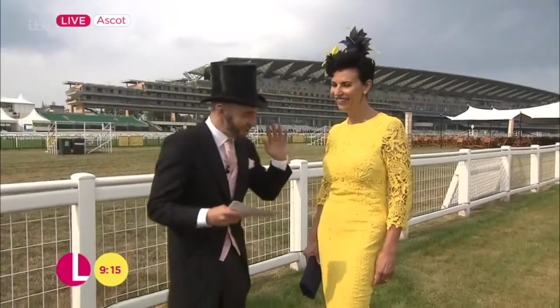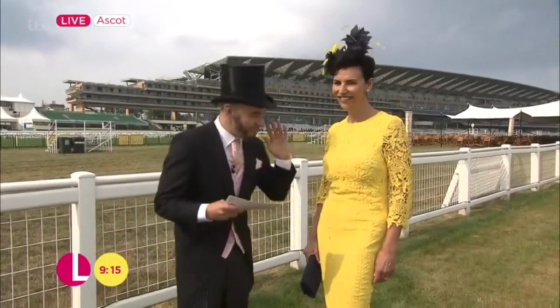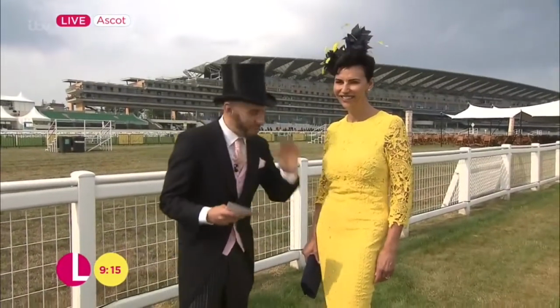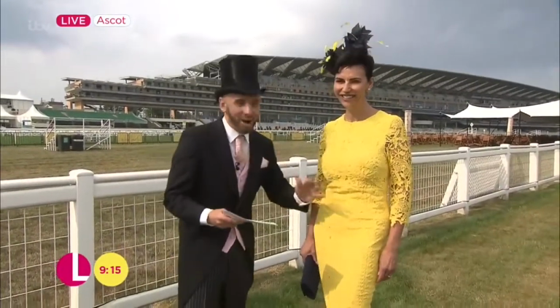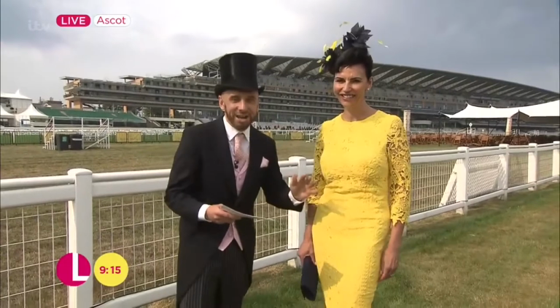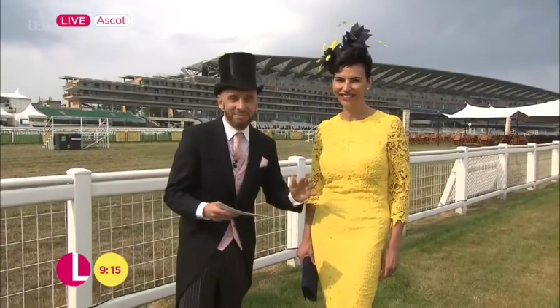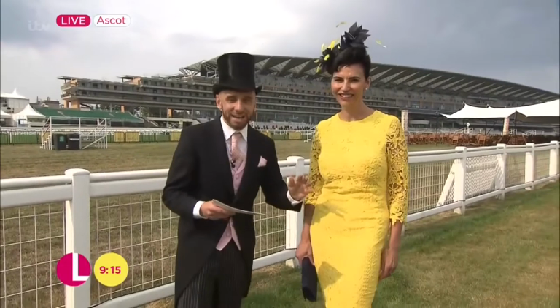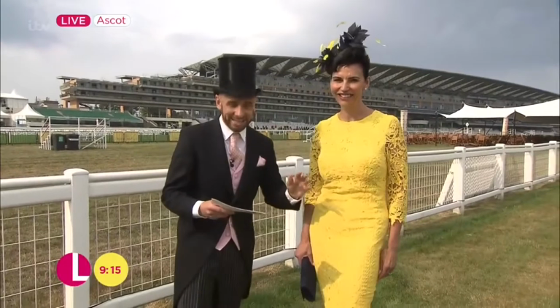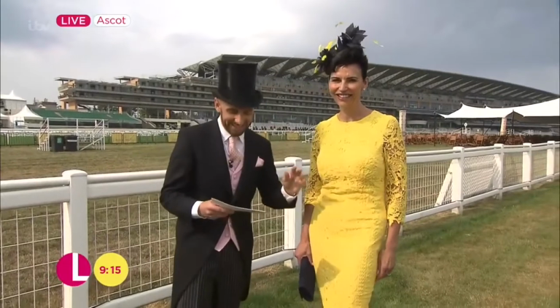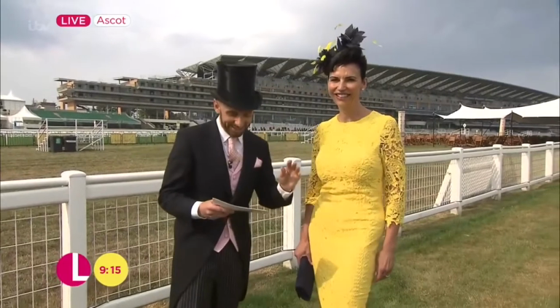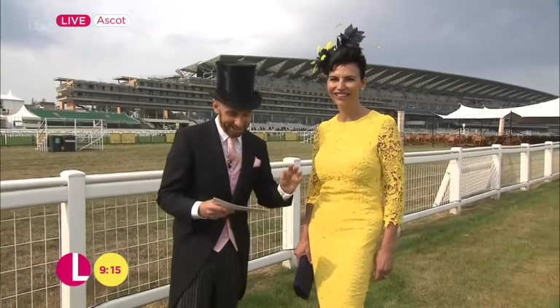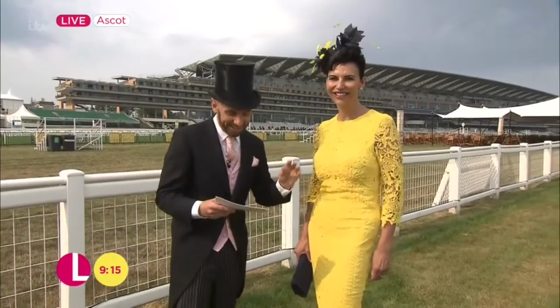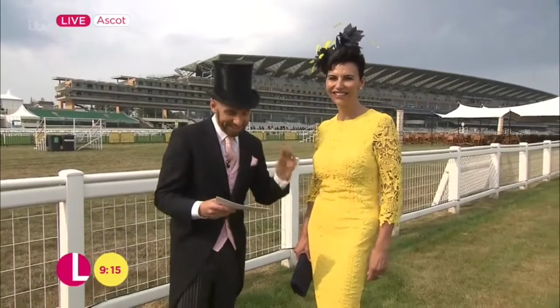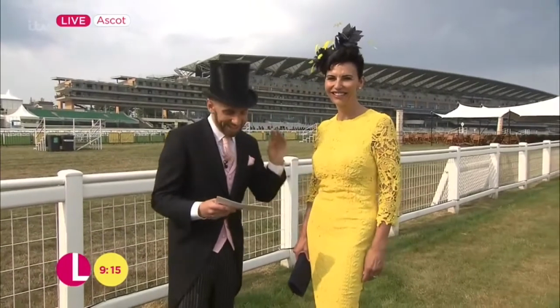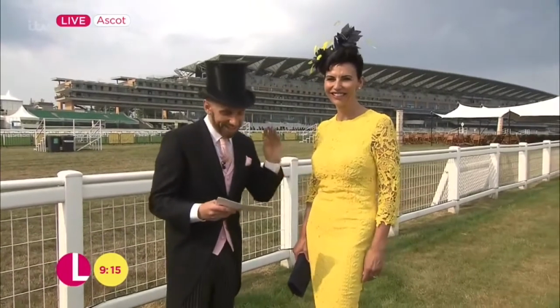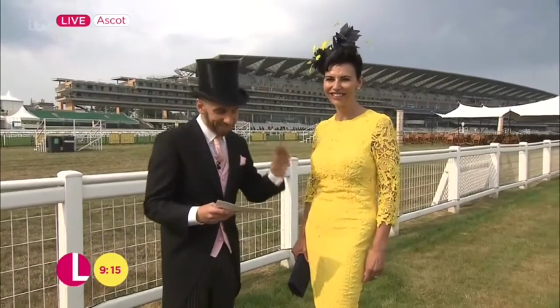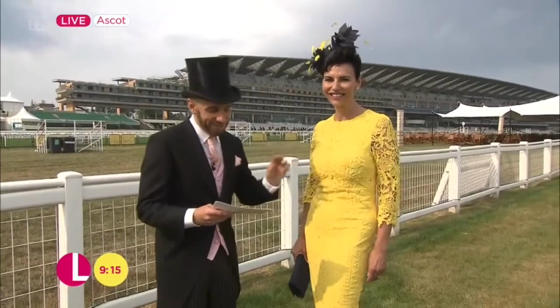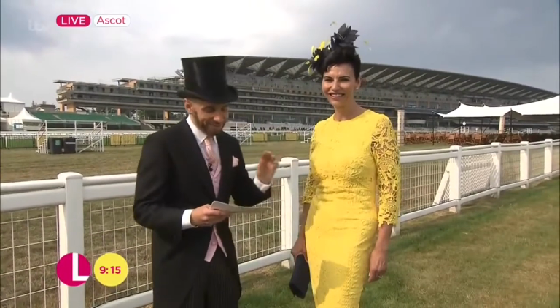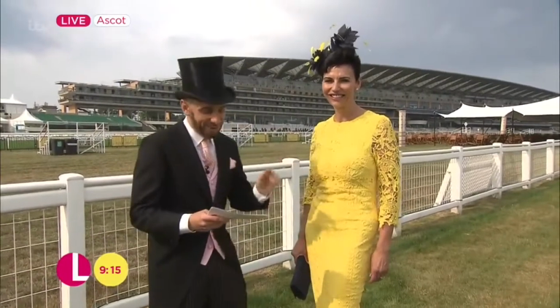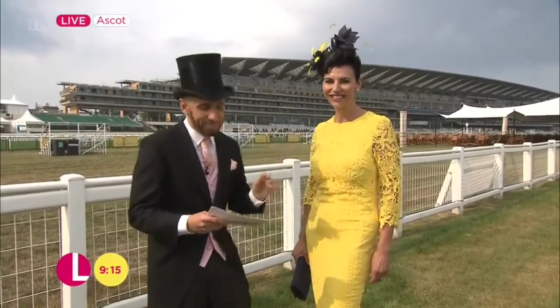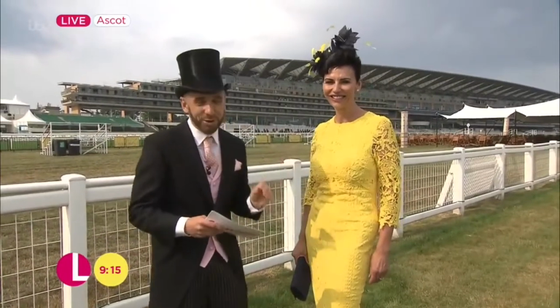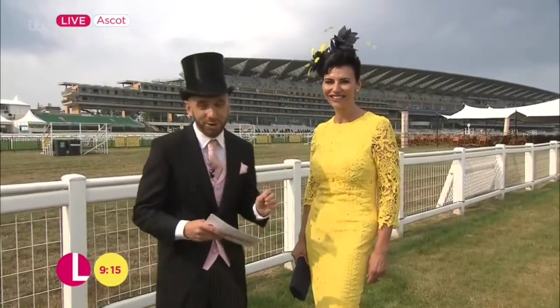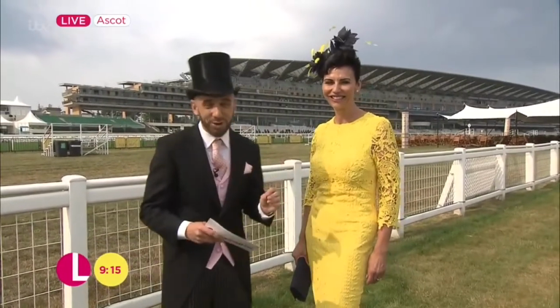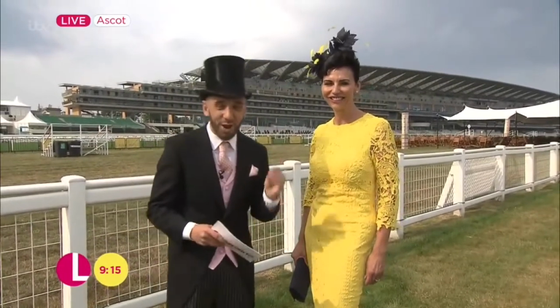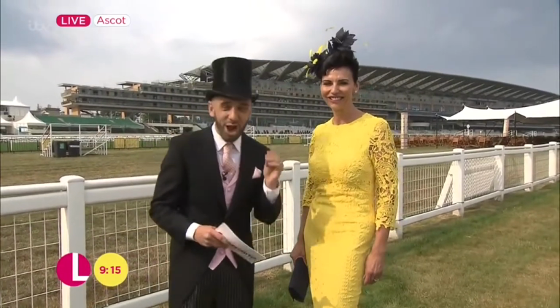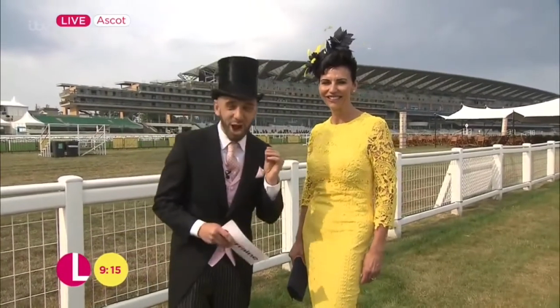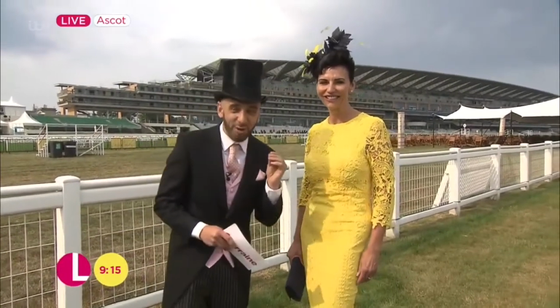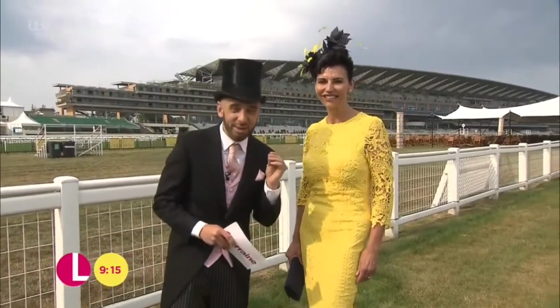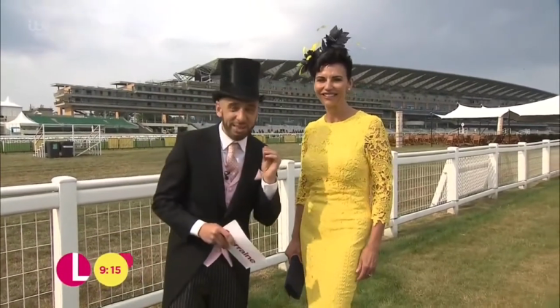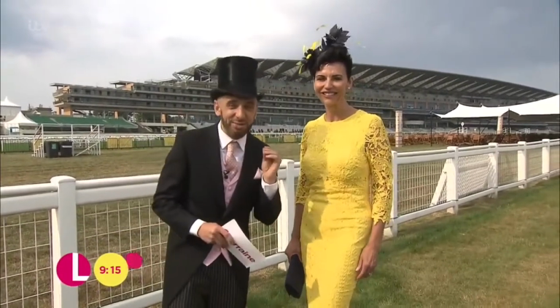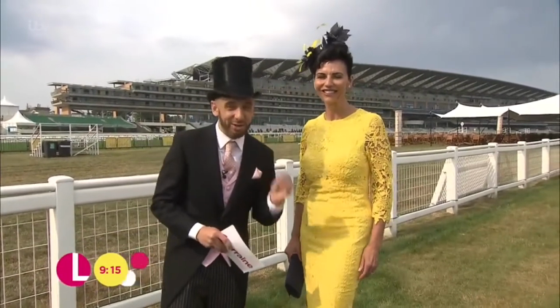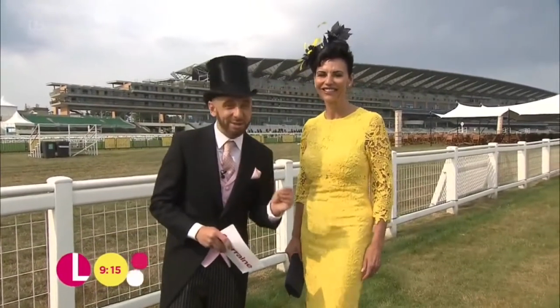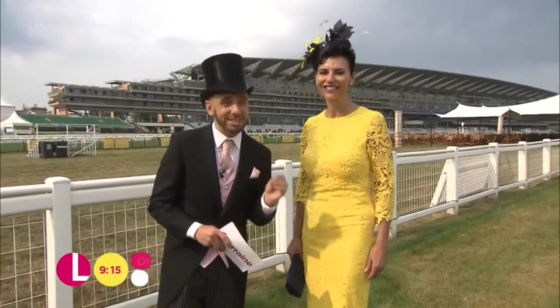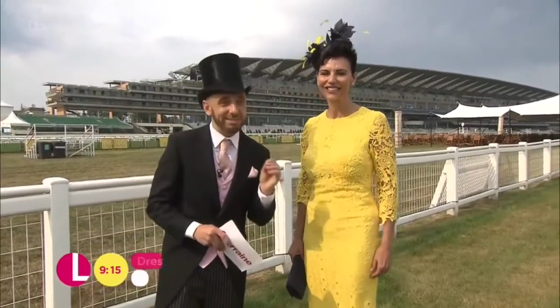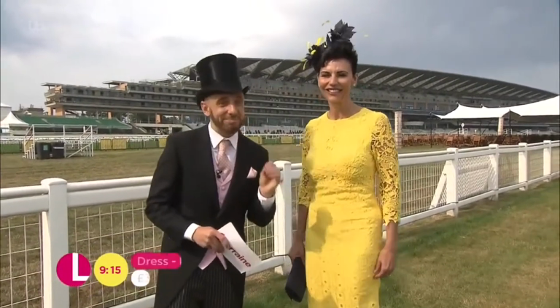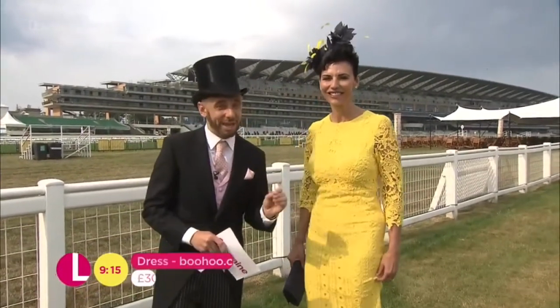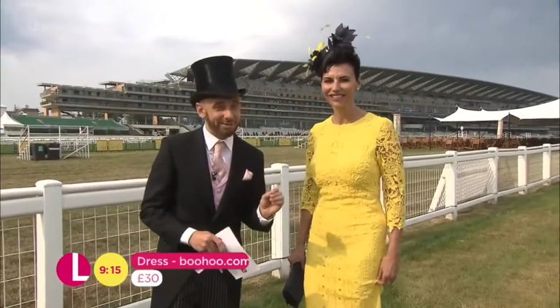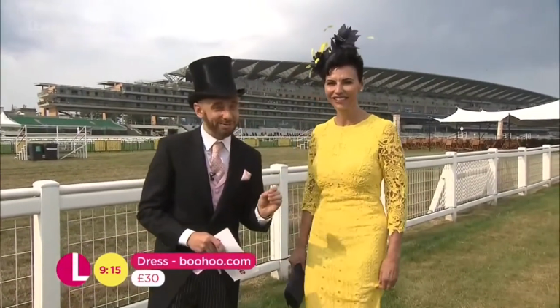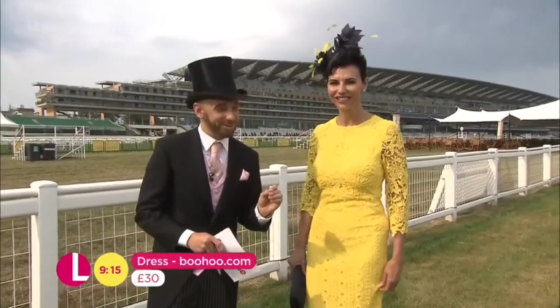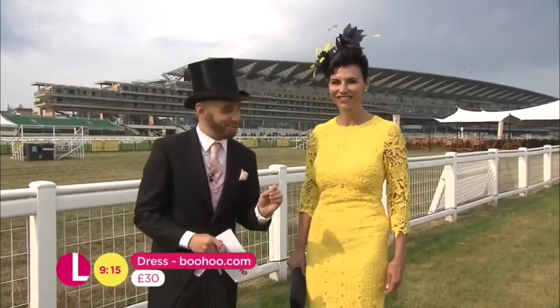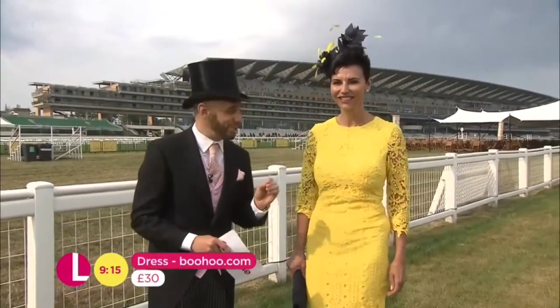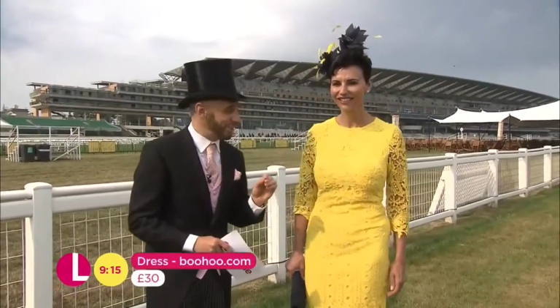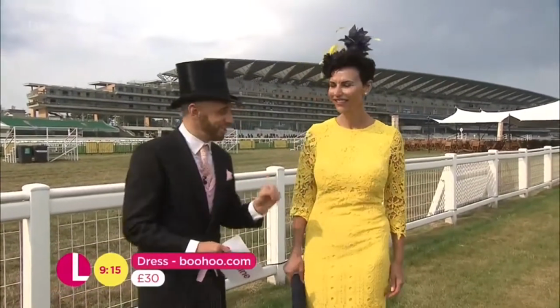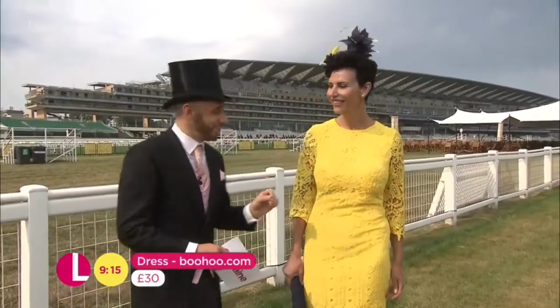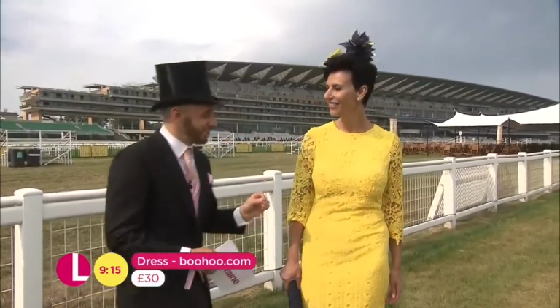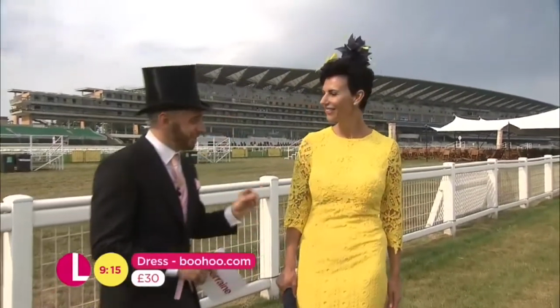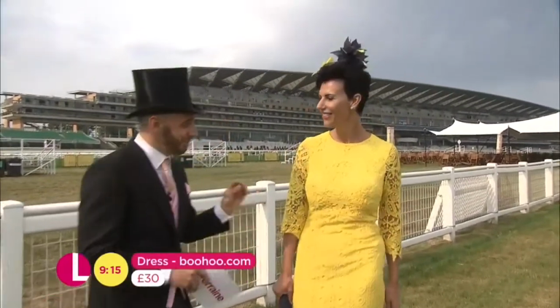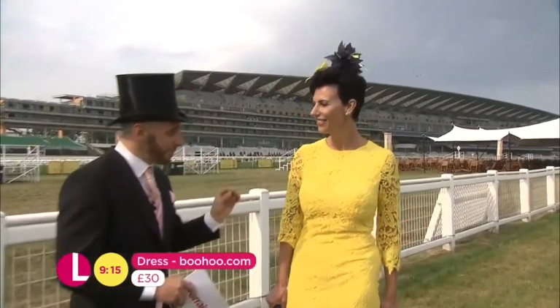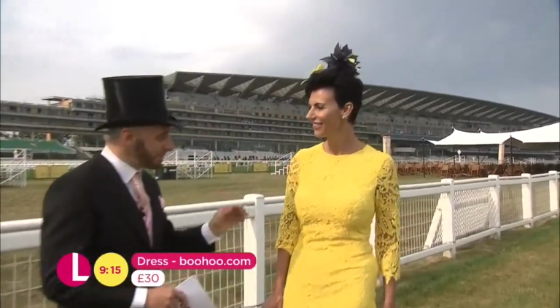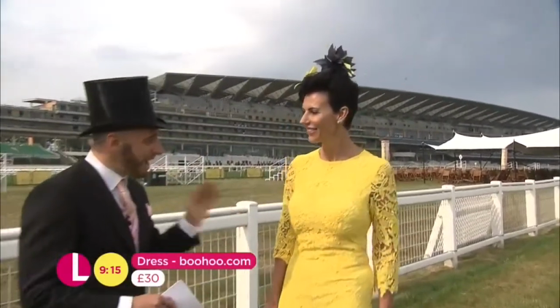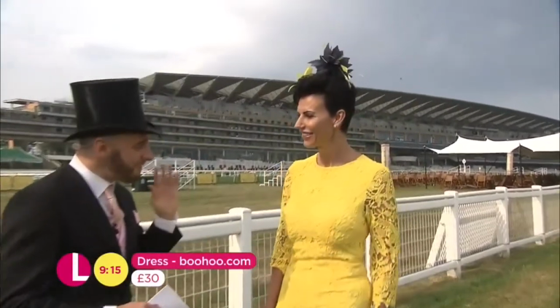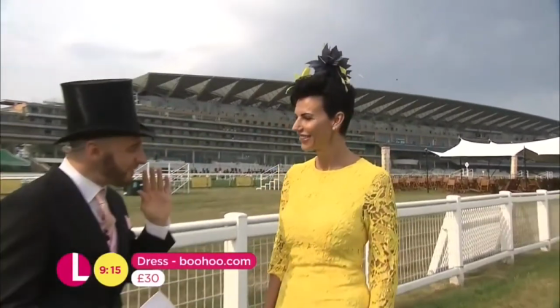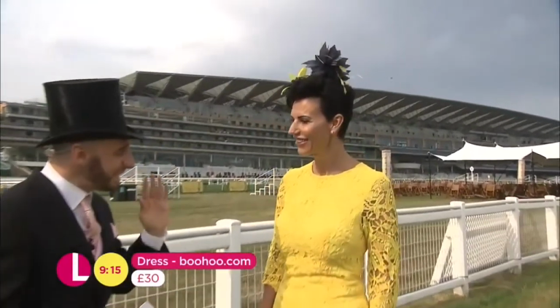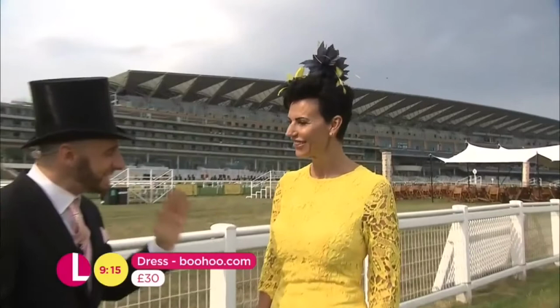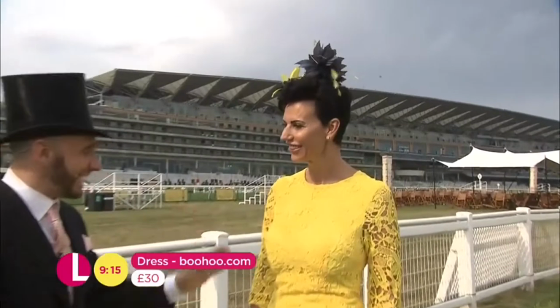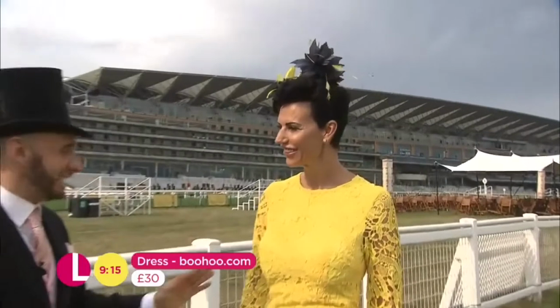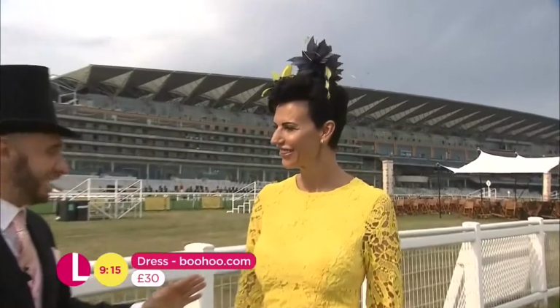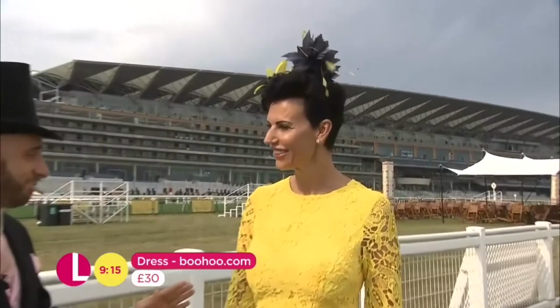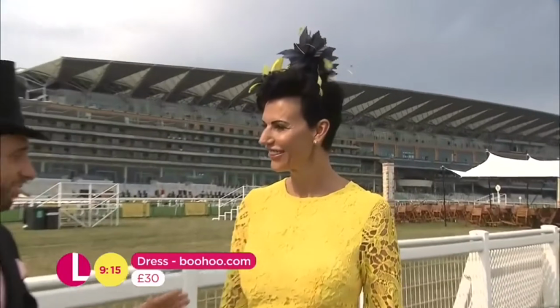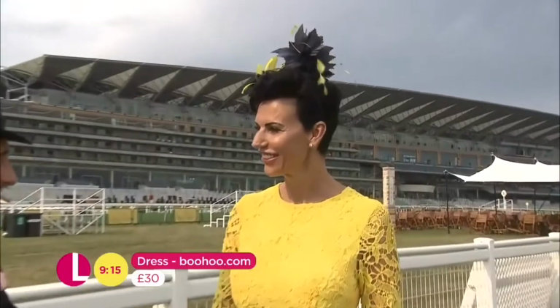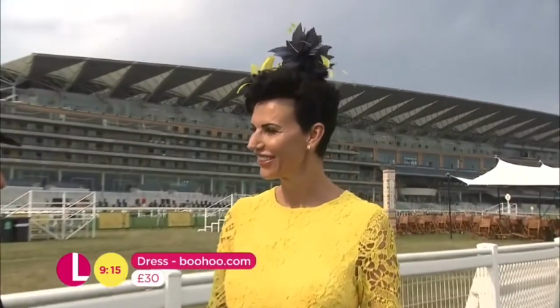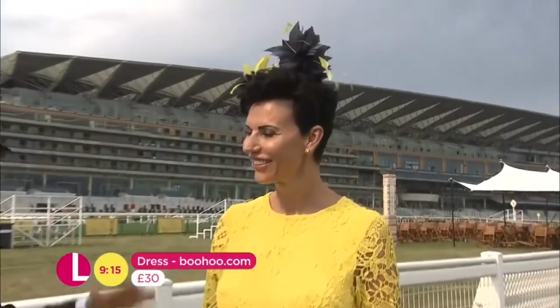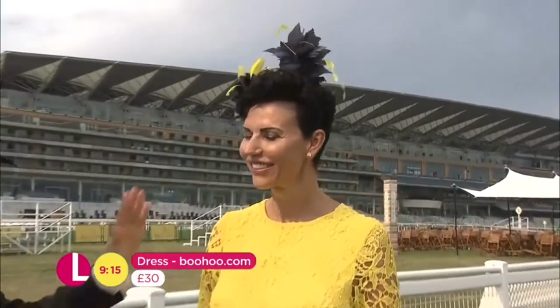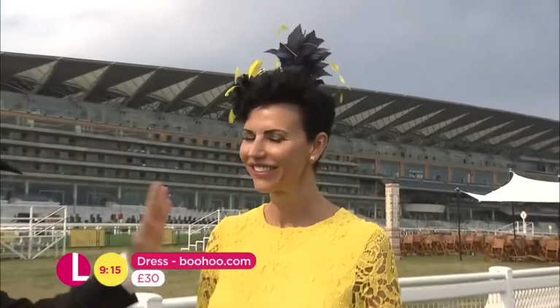What an amazing dress. It comes in from Boohoo at only £30, which is just the most fantastic price point.